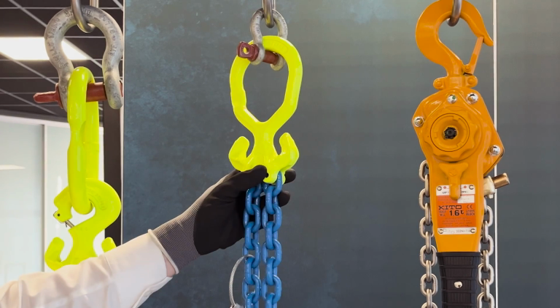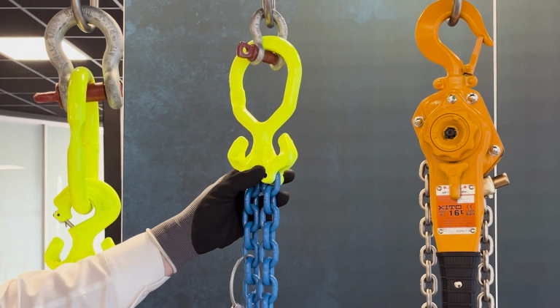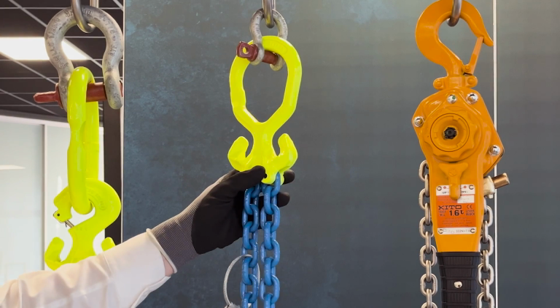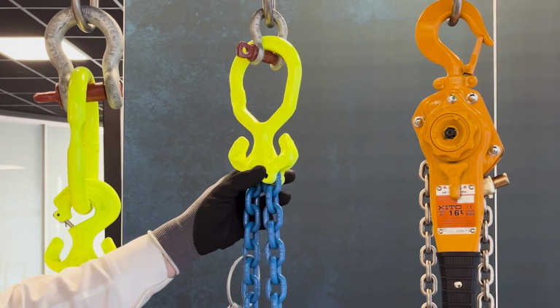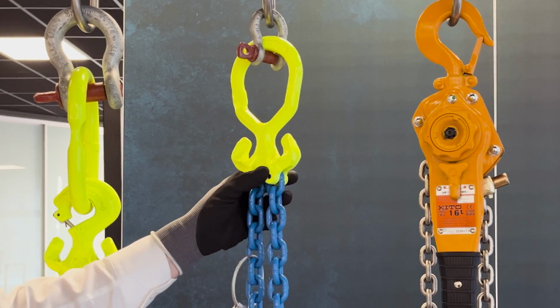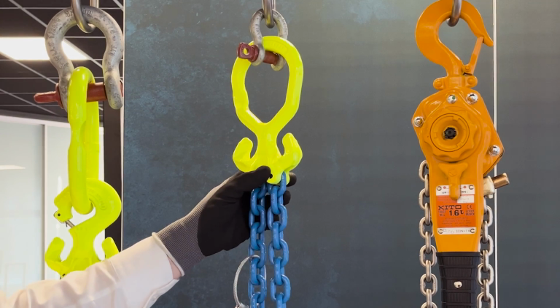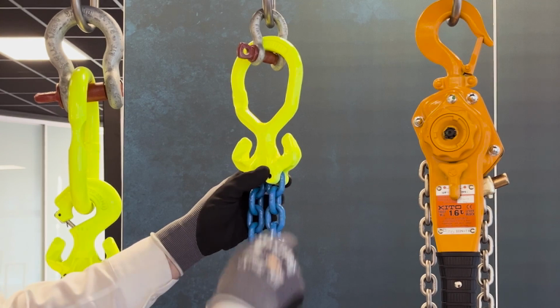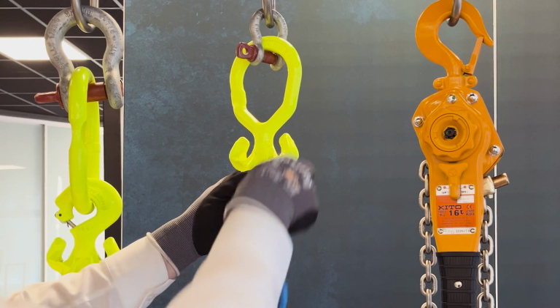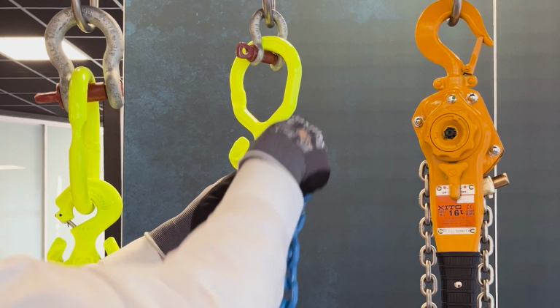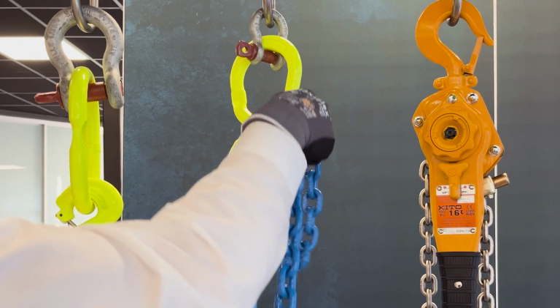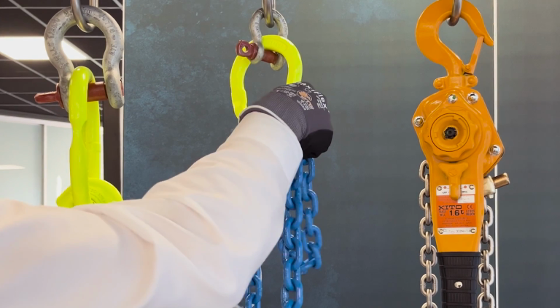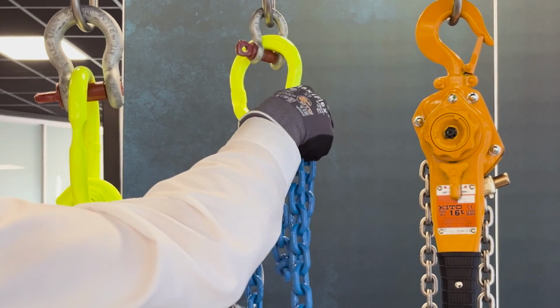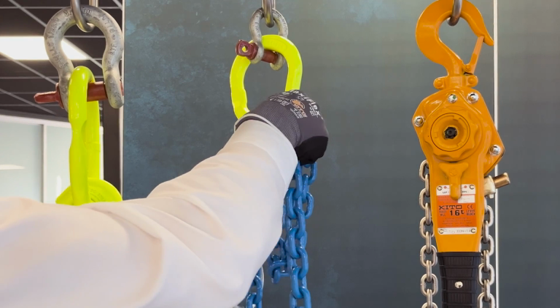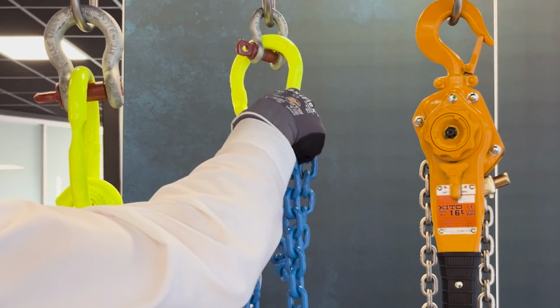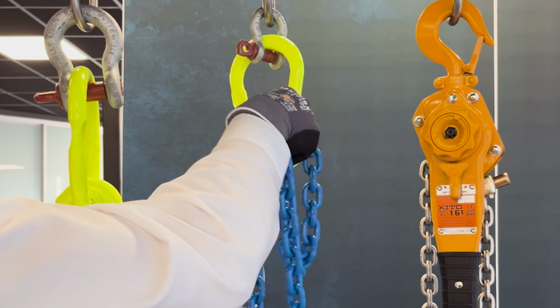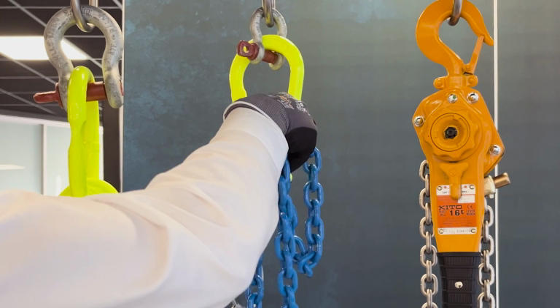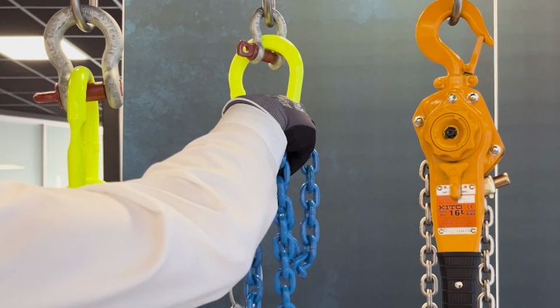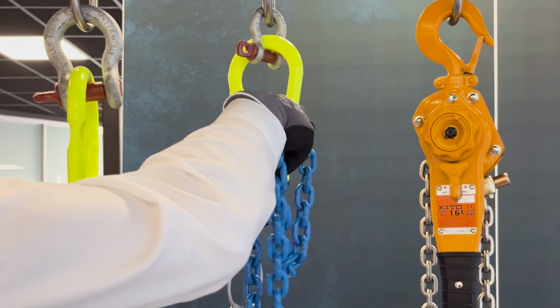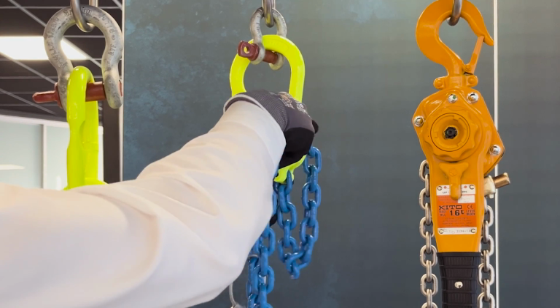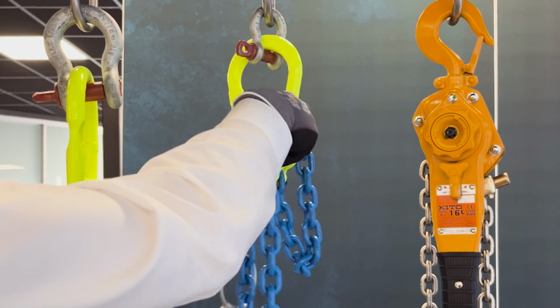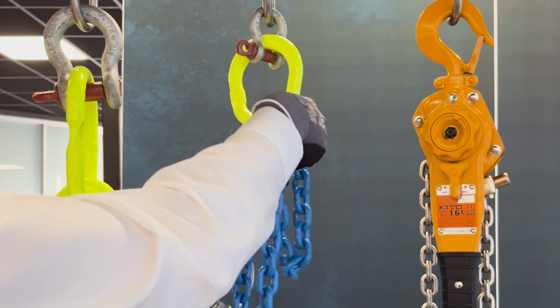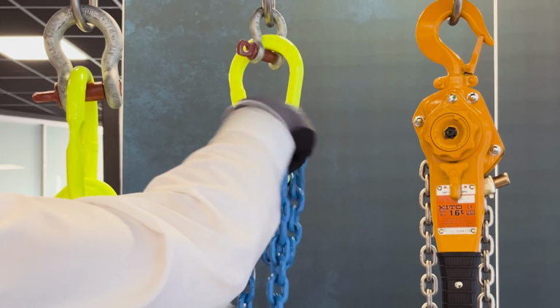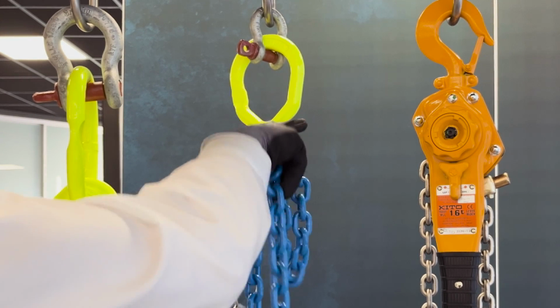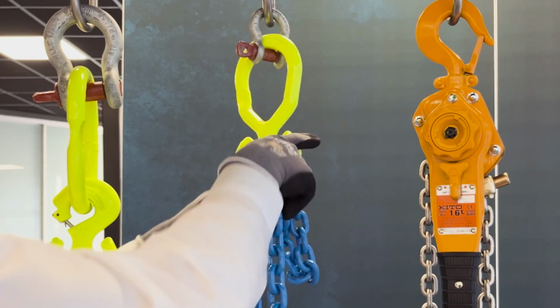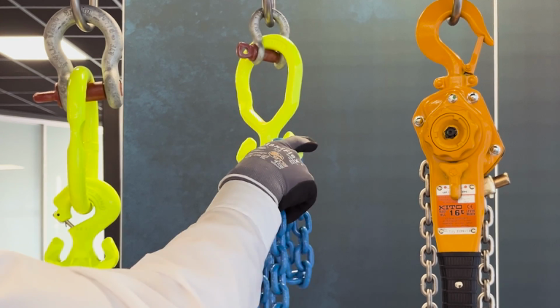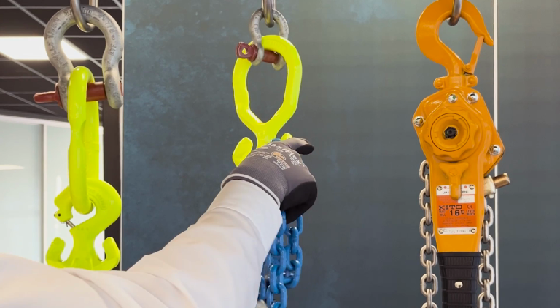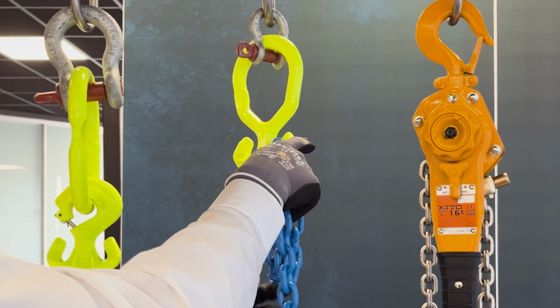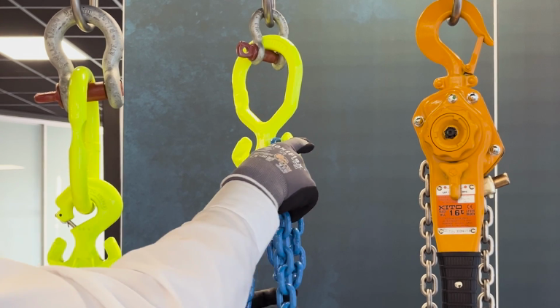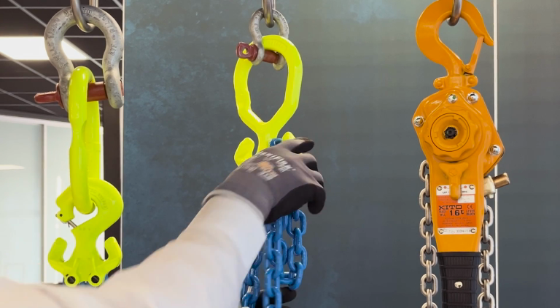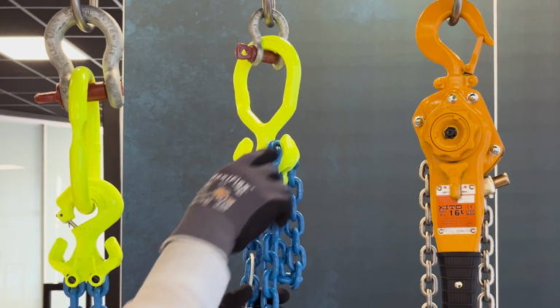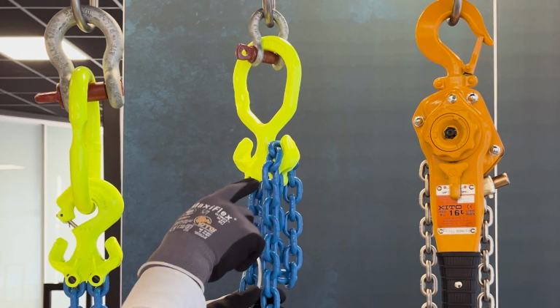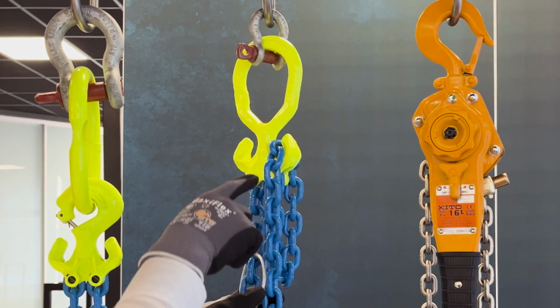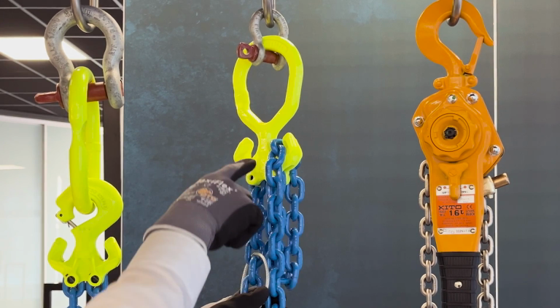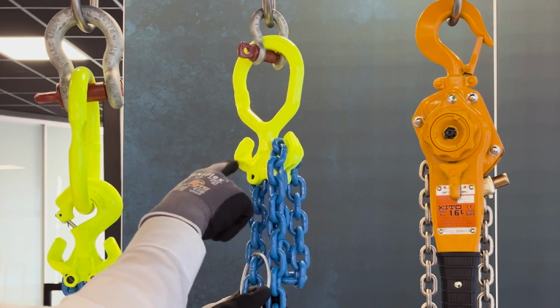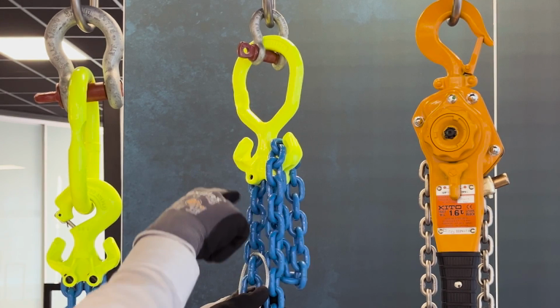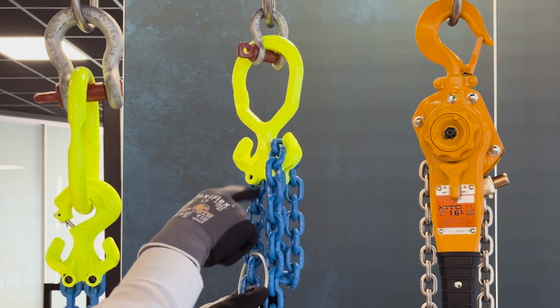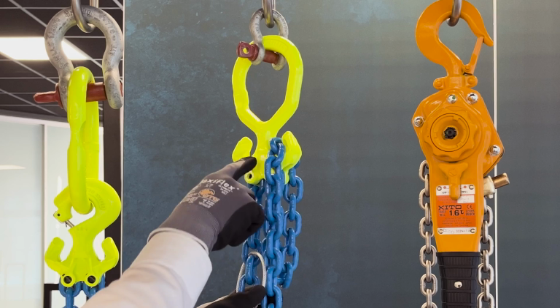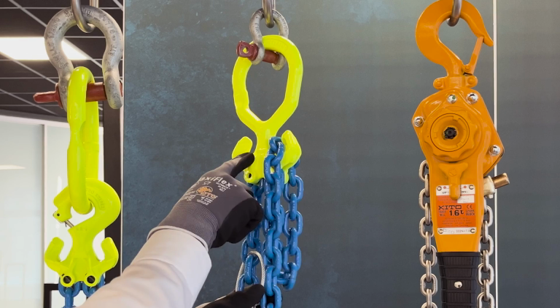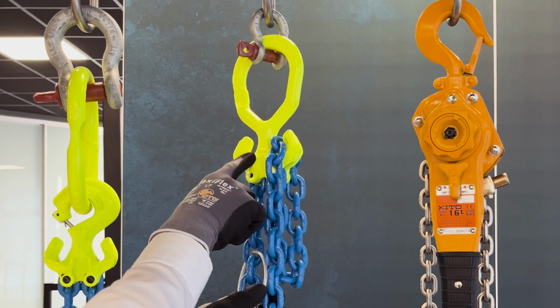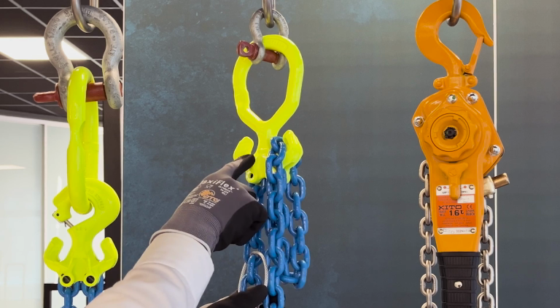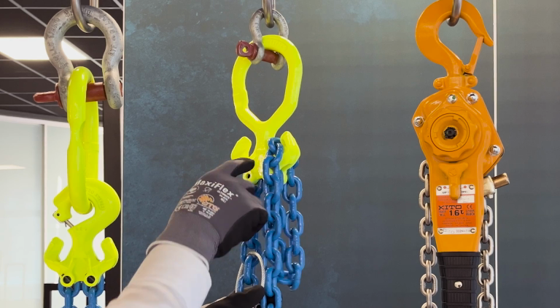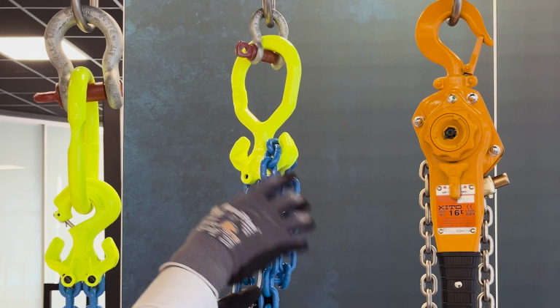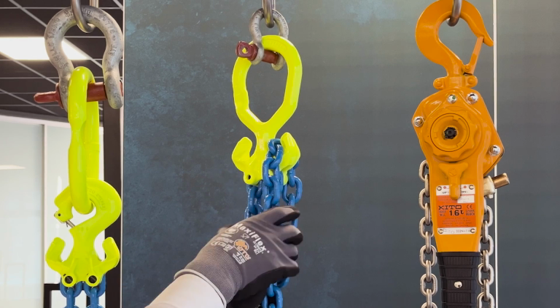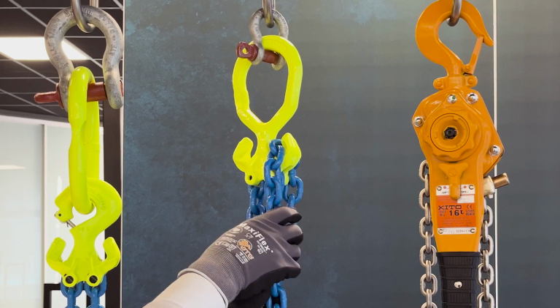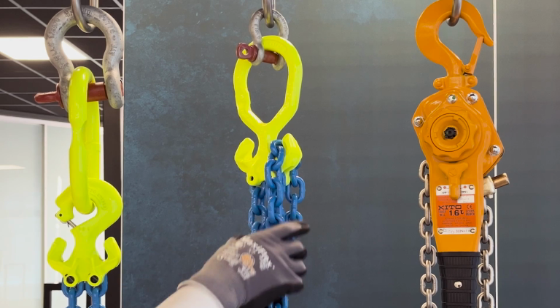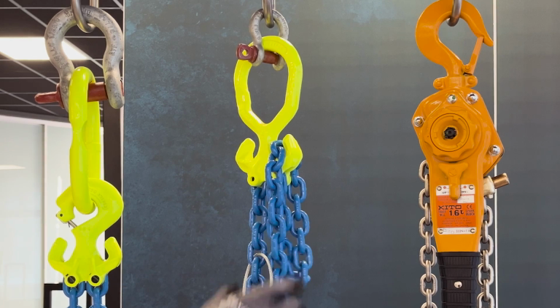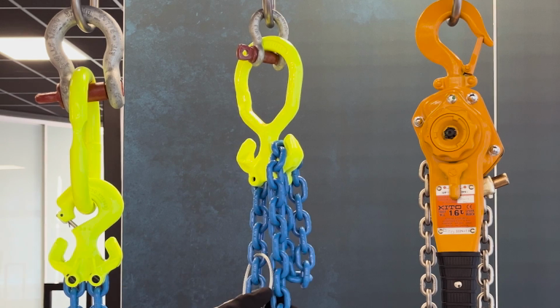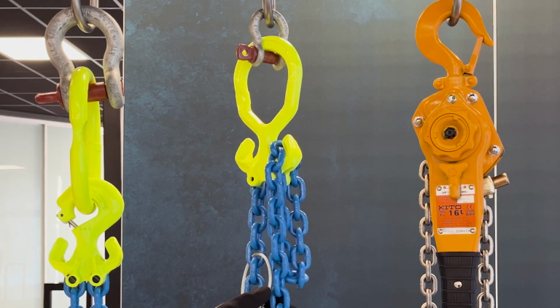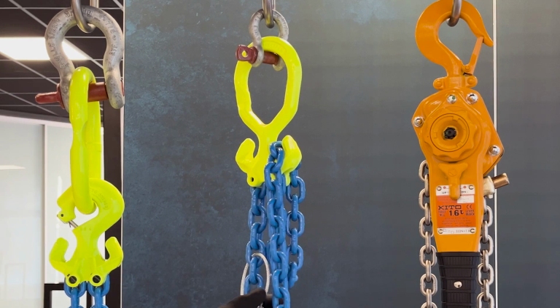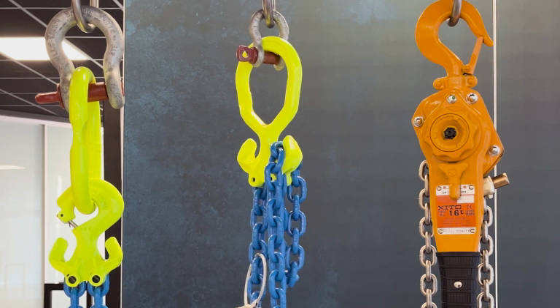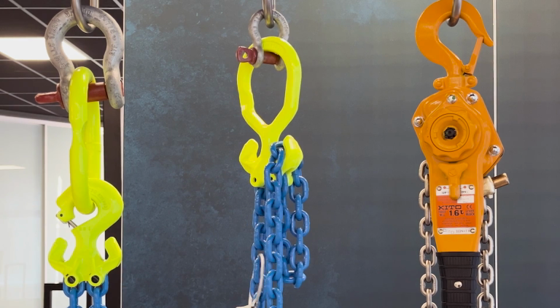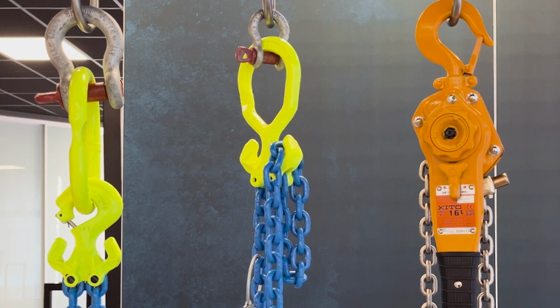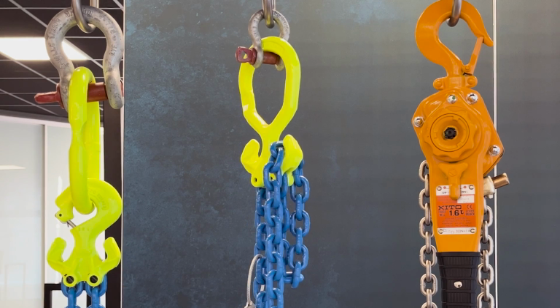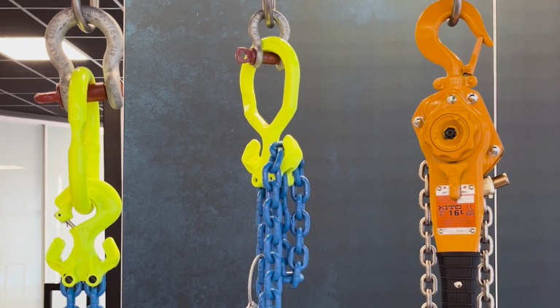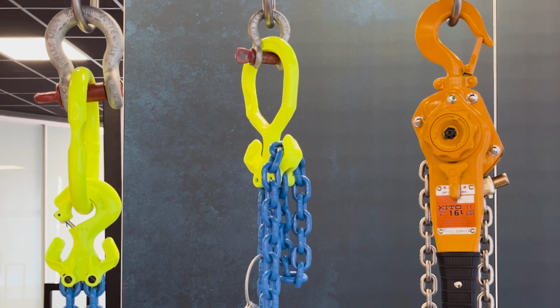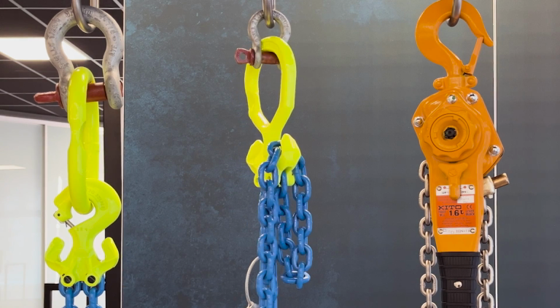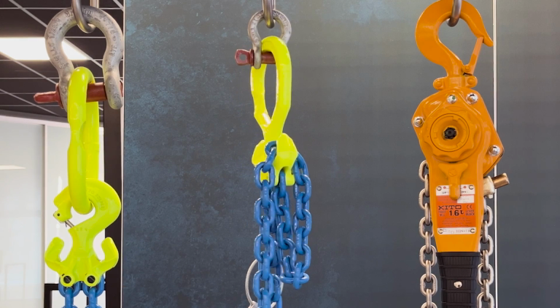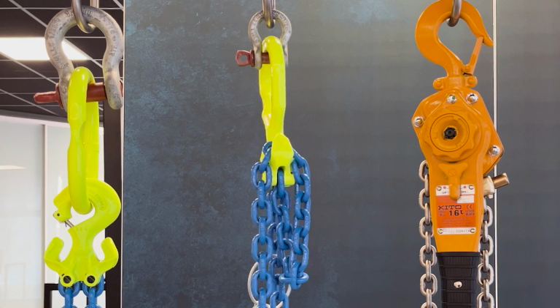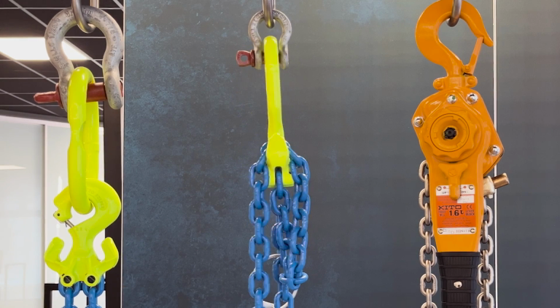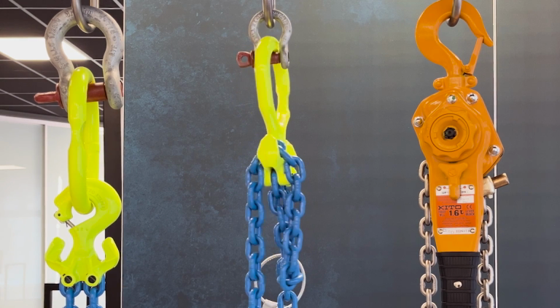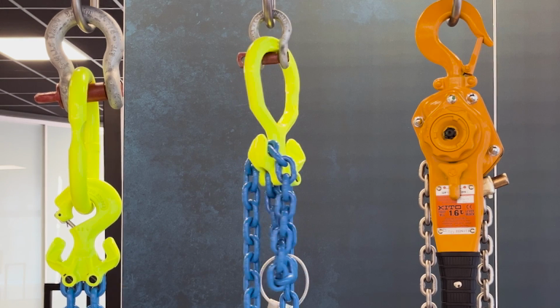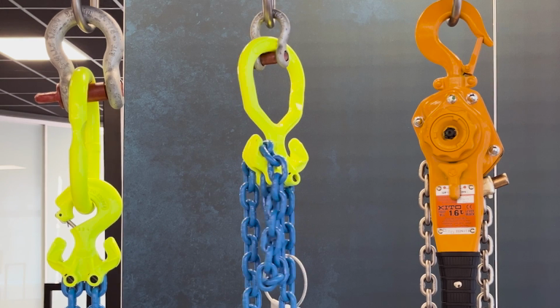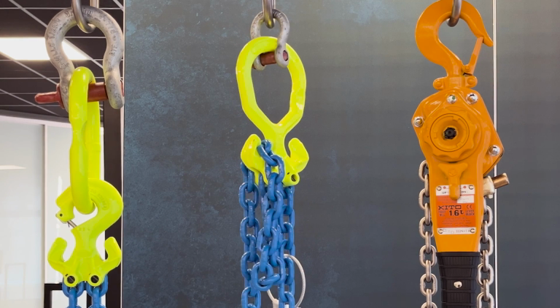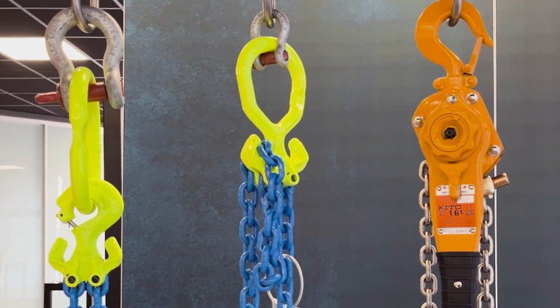So just one Grabic link with integrated shorteners does it all. Very easy and very convenient to adjust the chain length in the field.